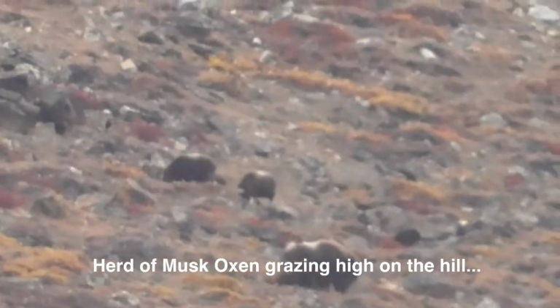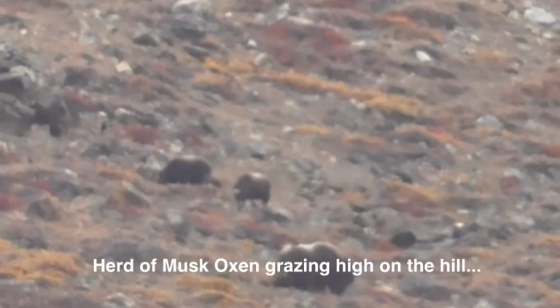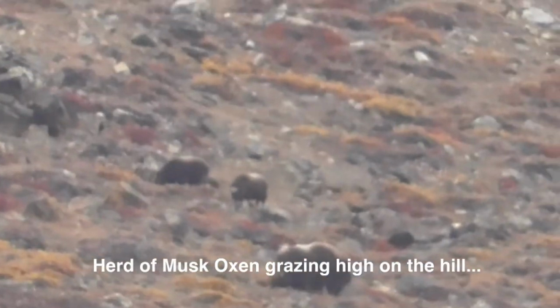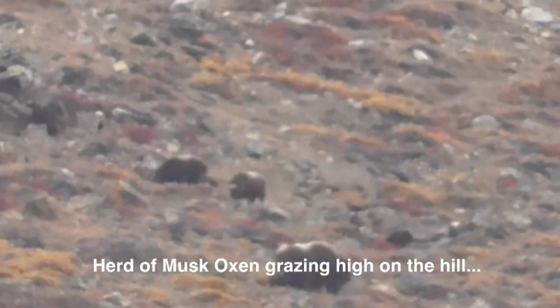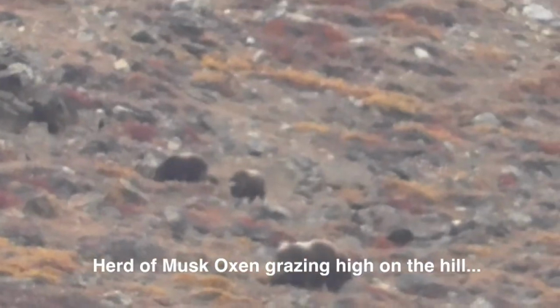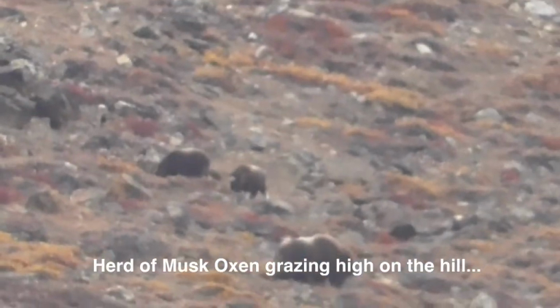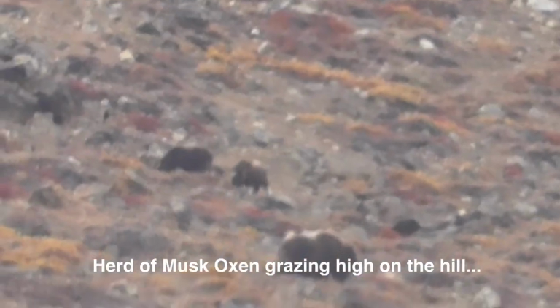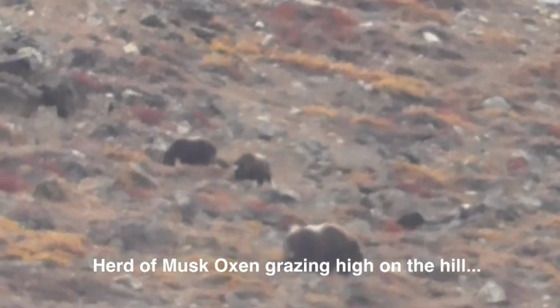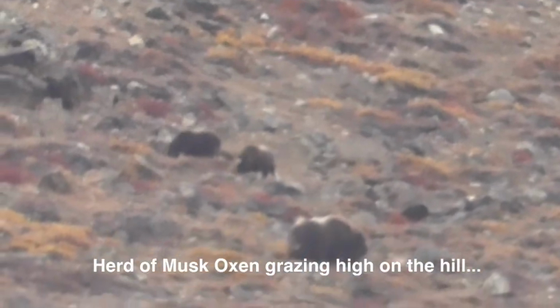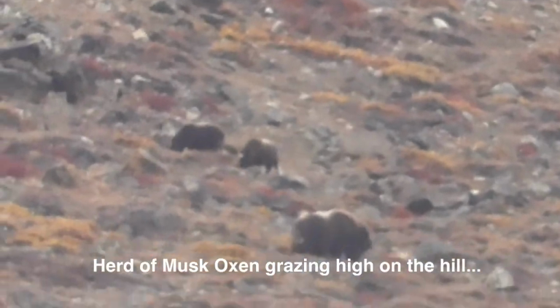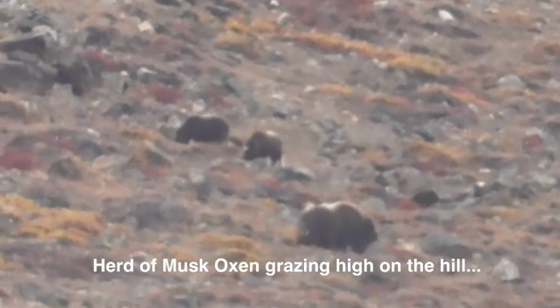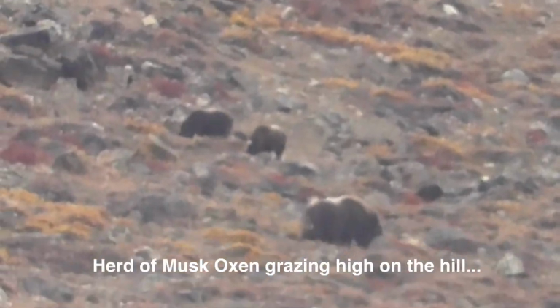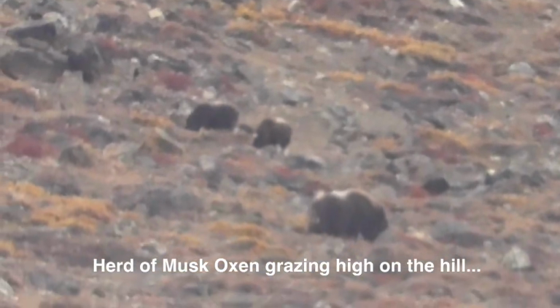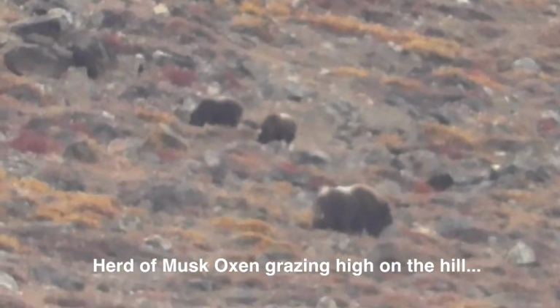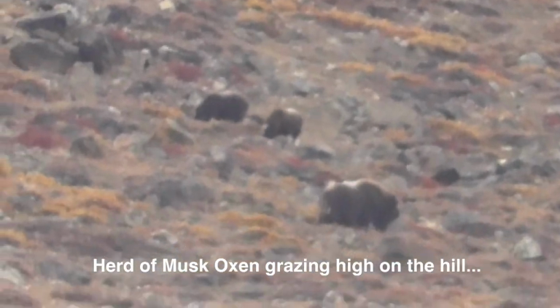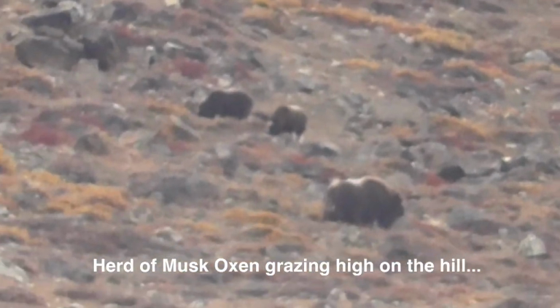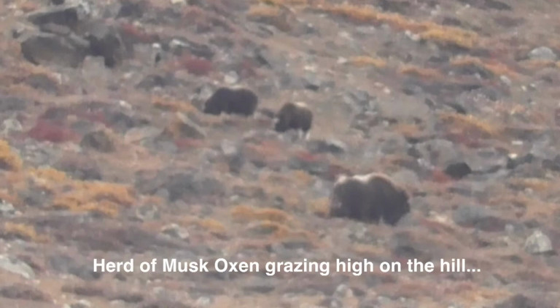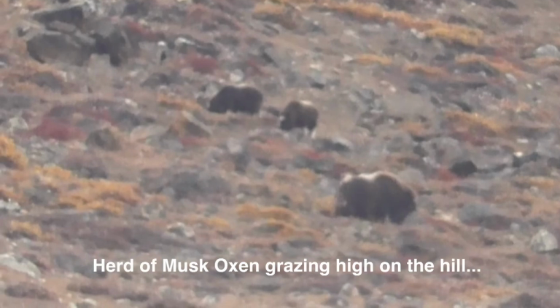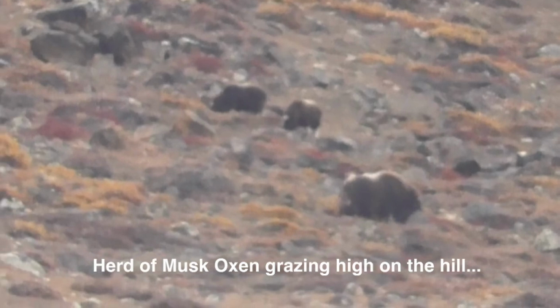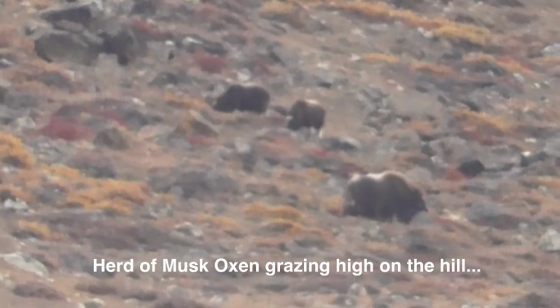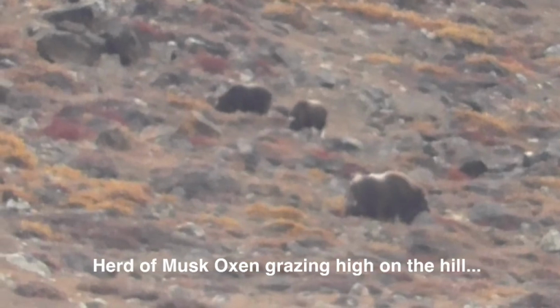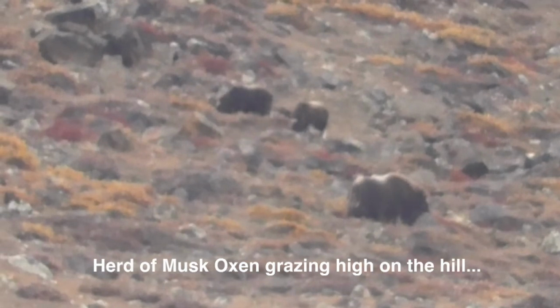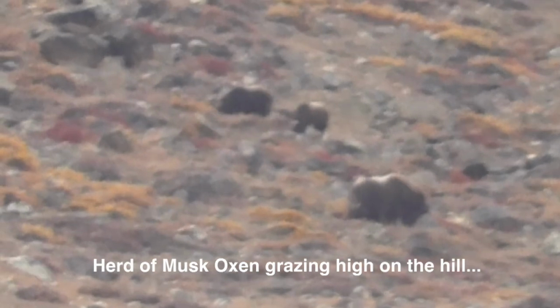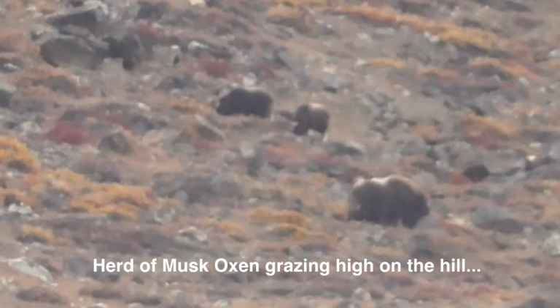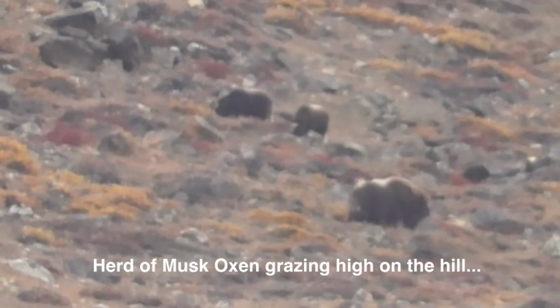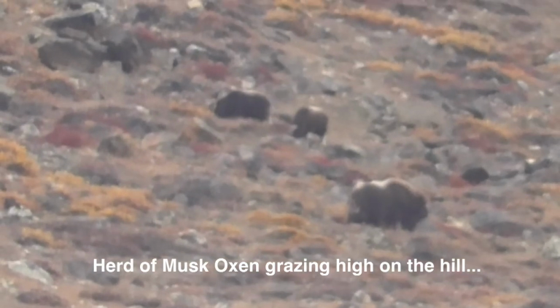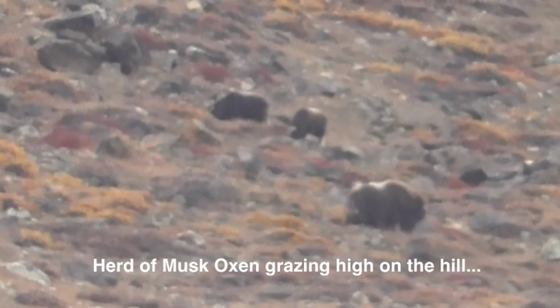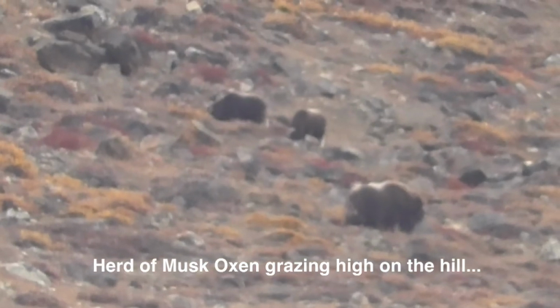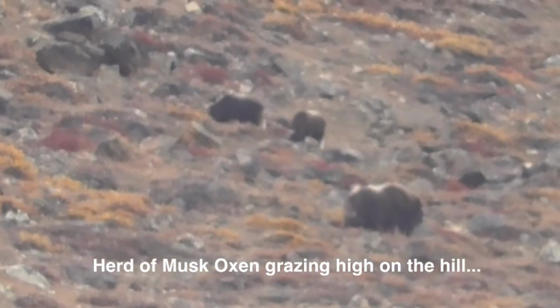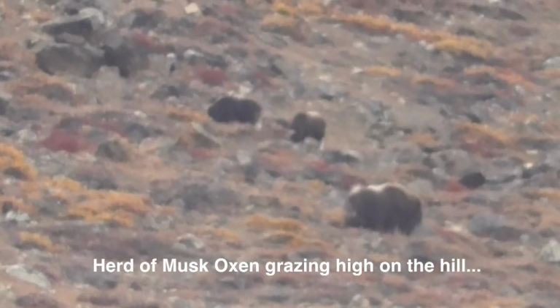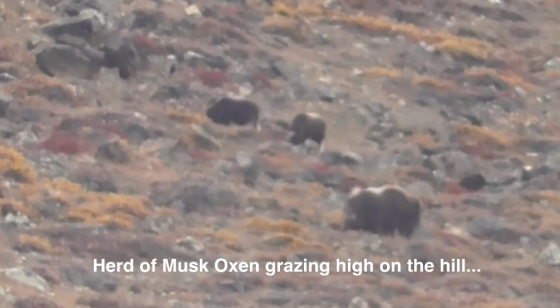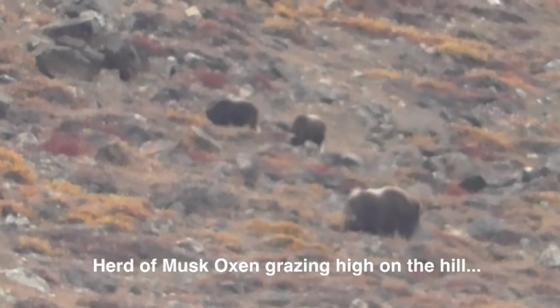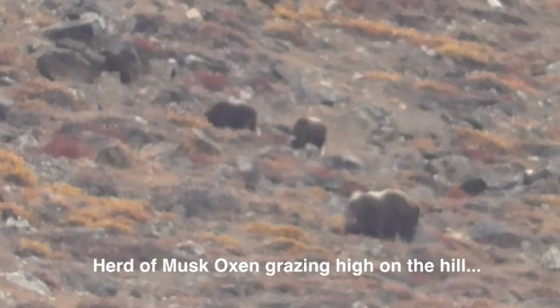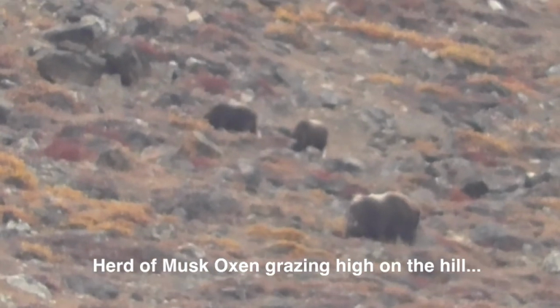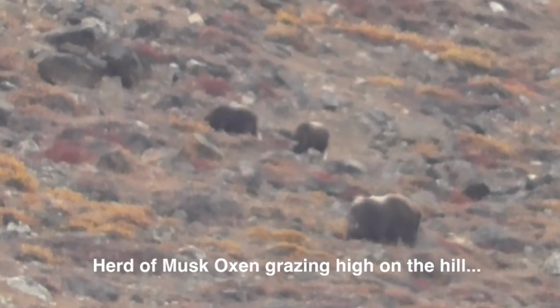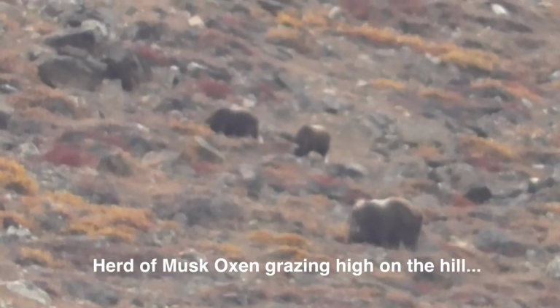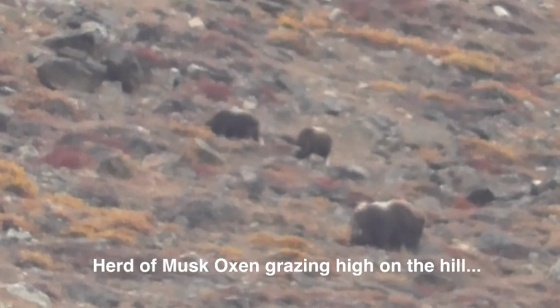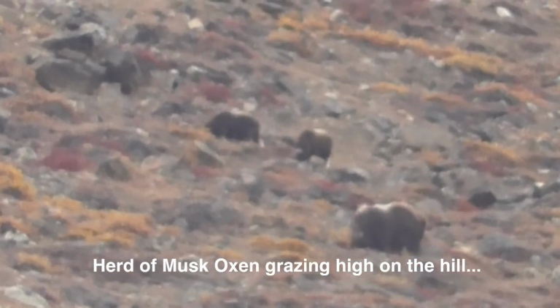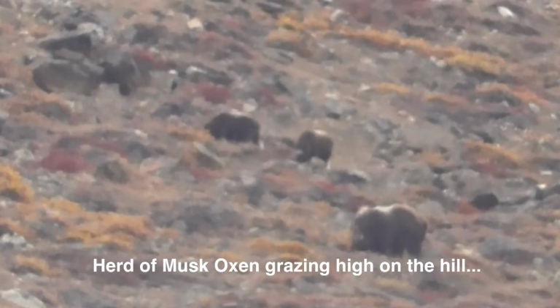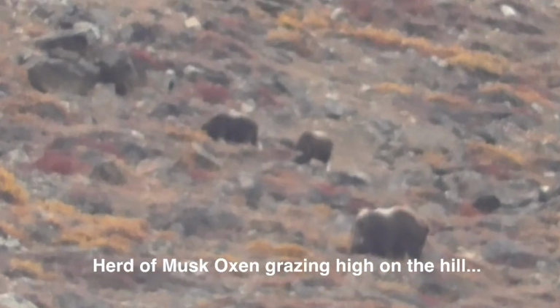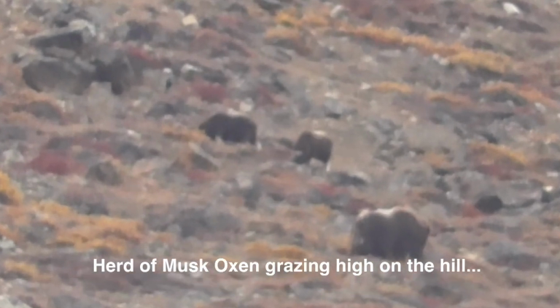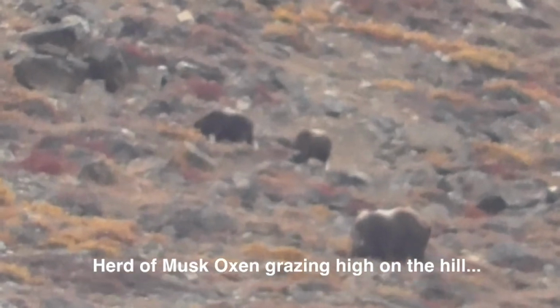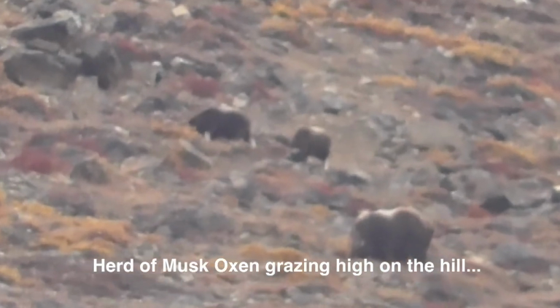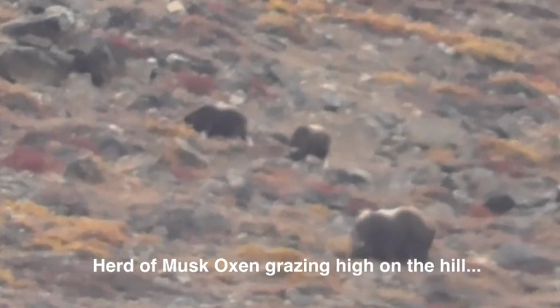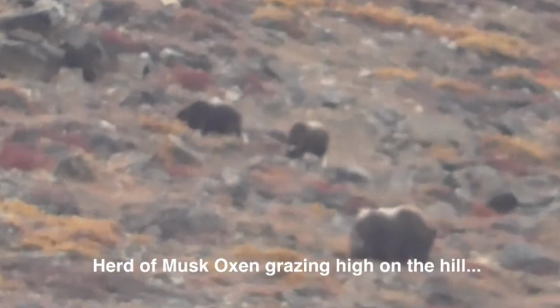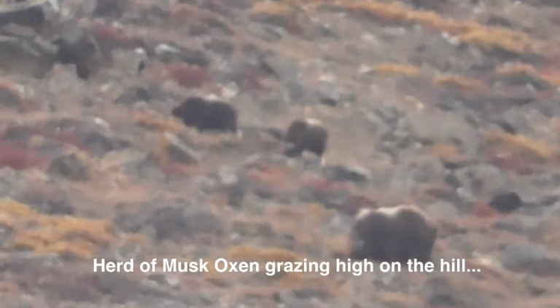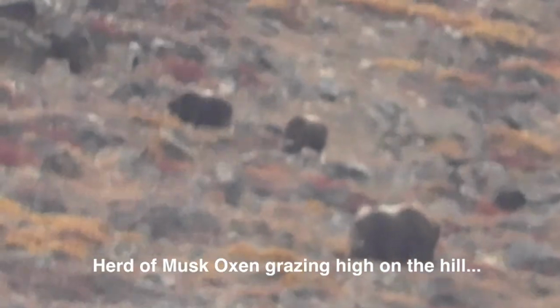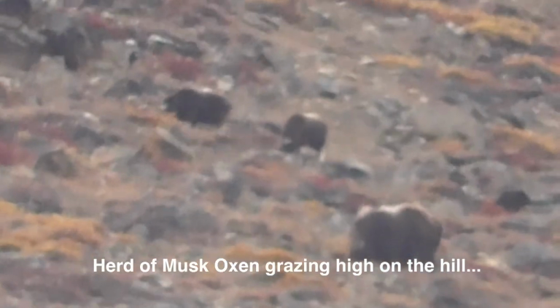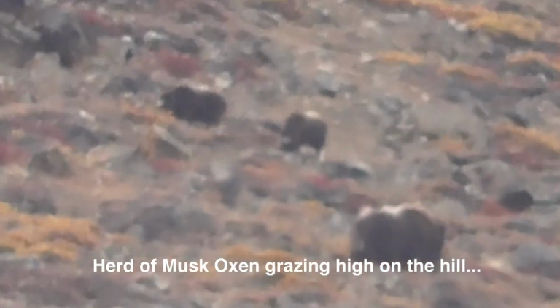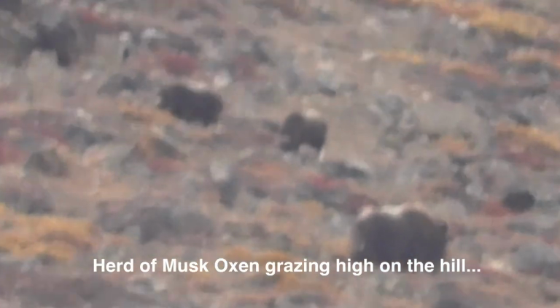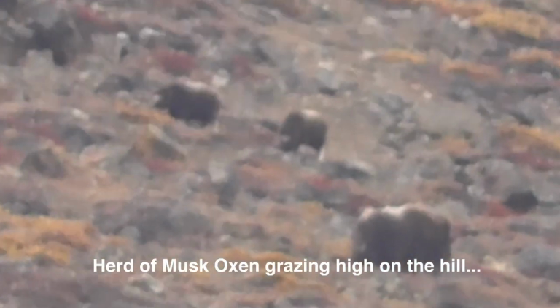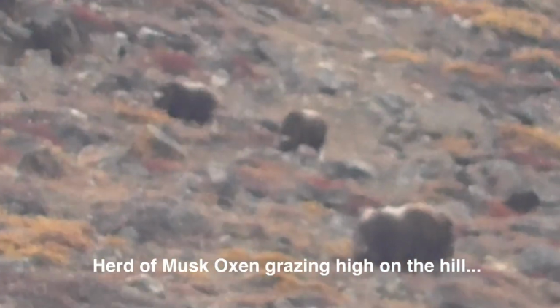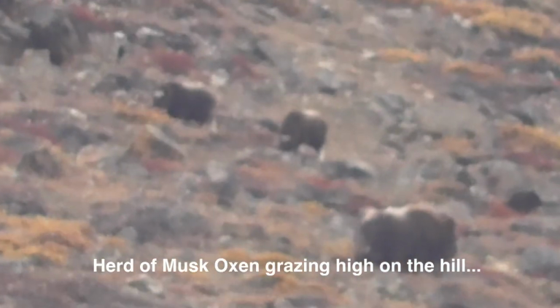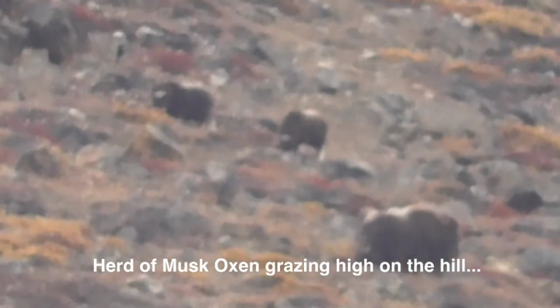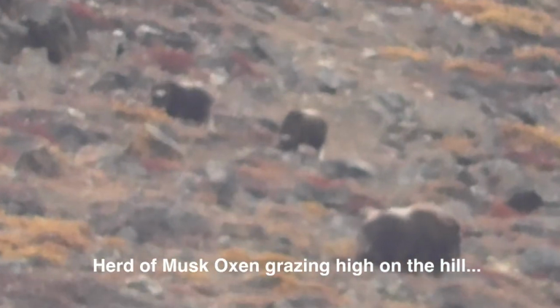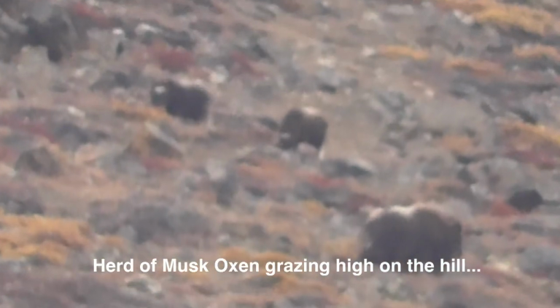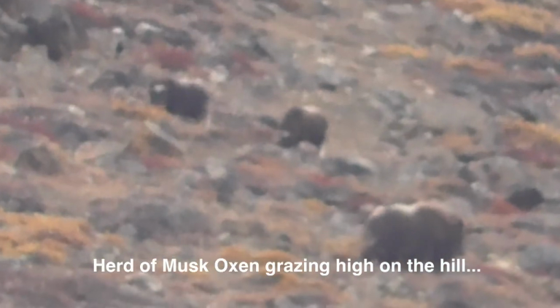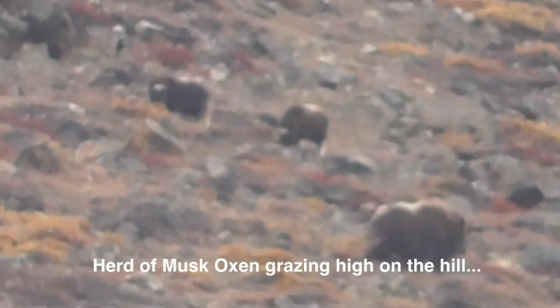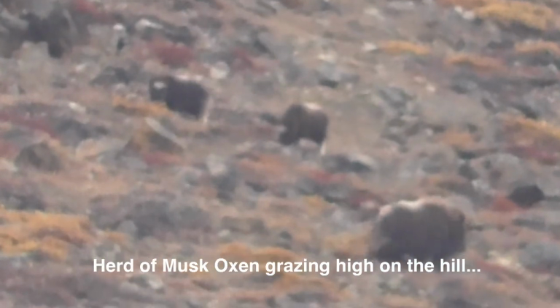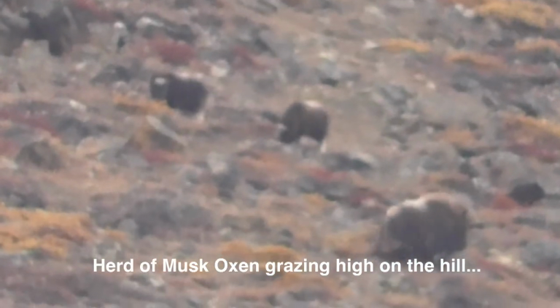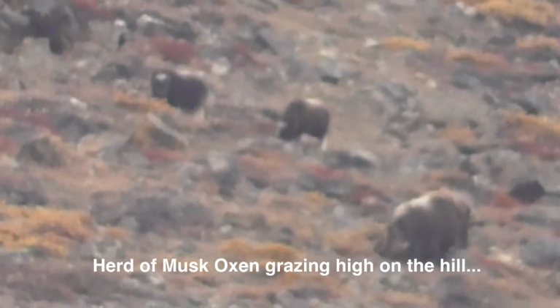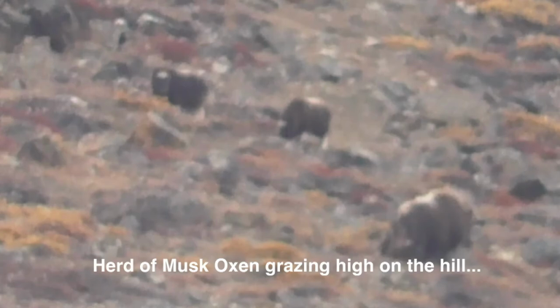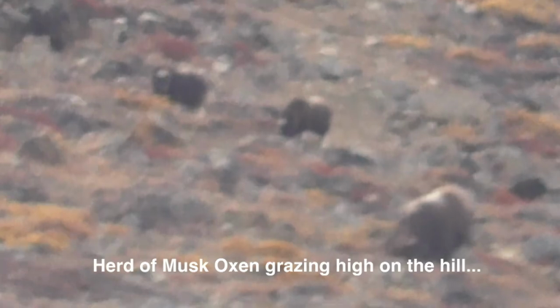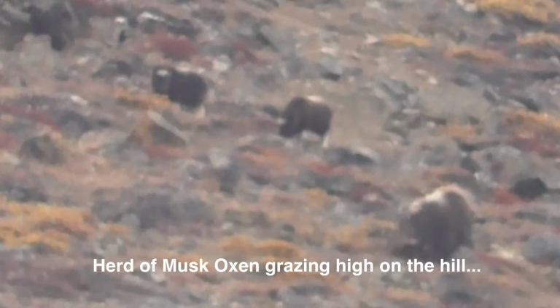Got the mother and two calves now. Are you on full zoom? Yep. Great zoom.